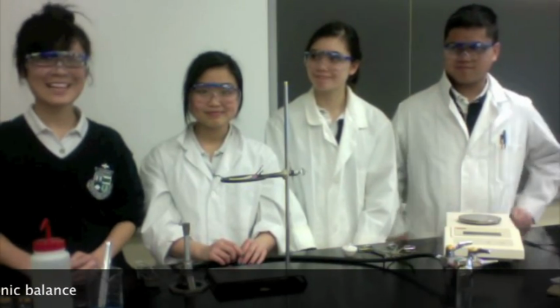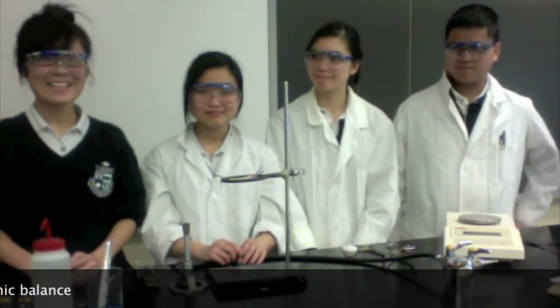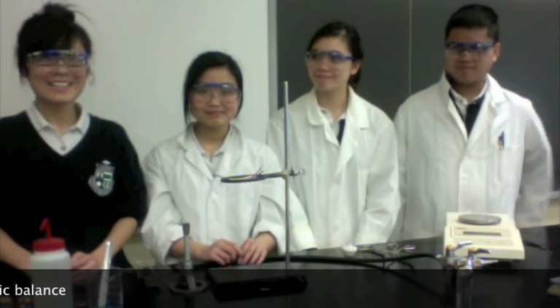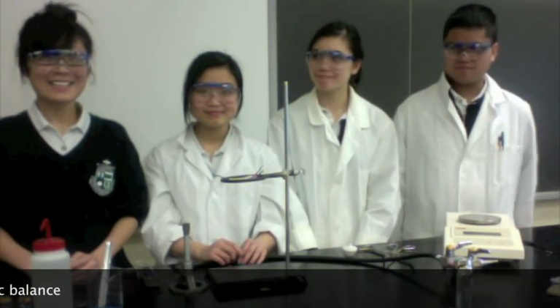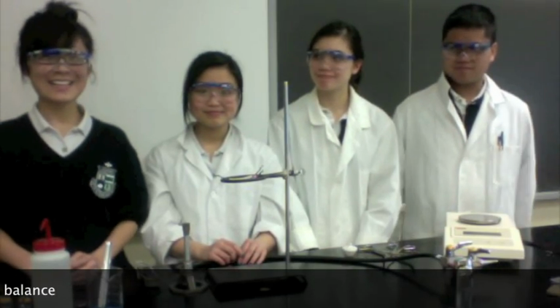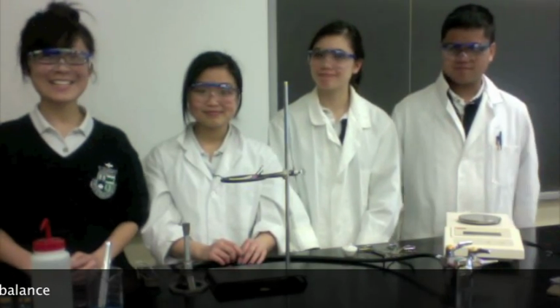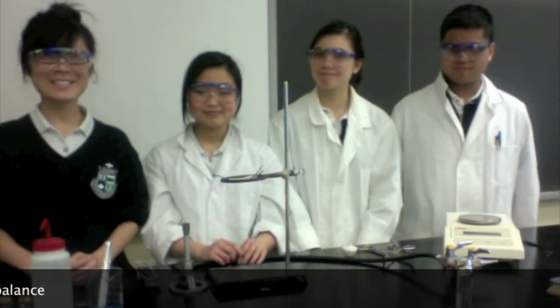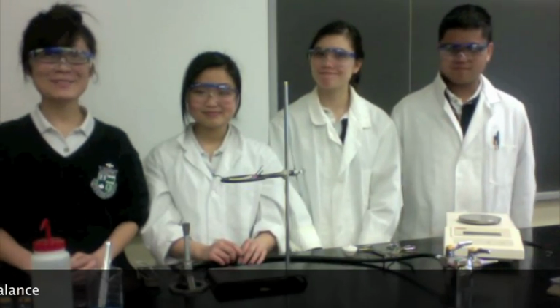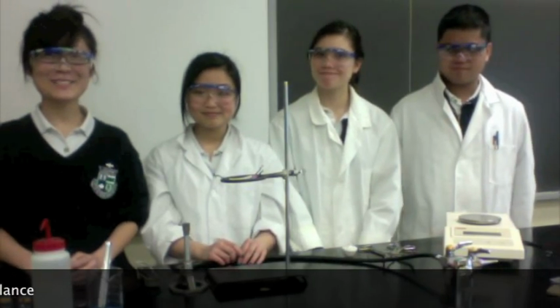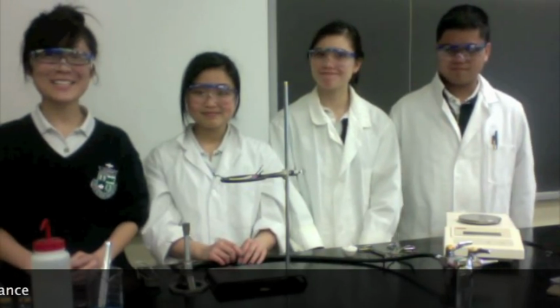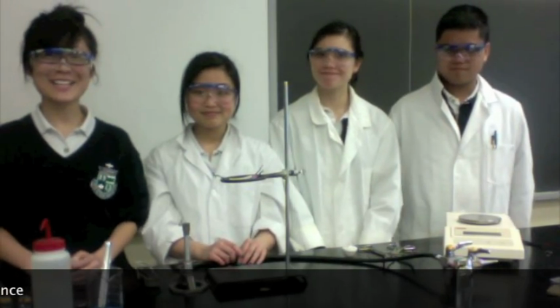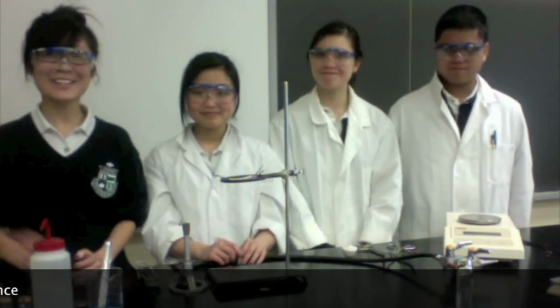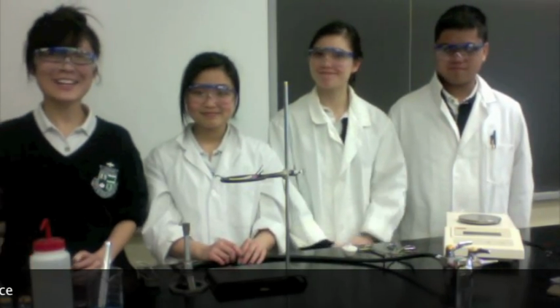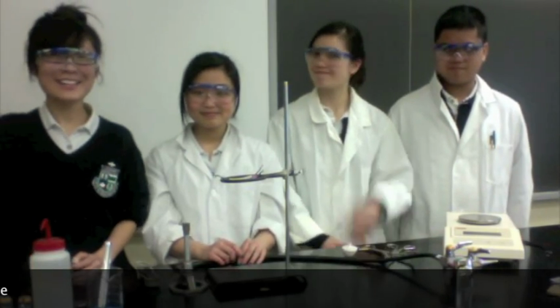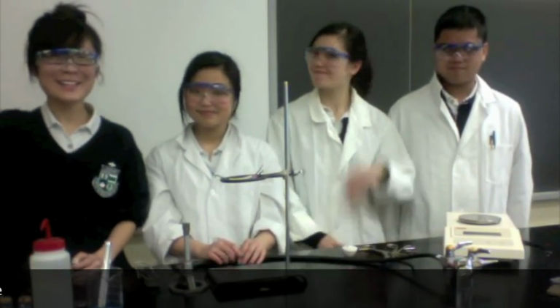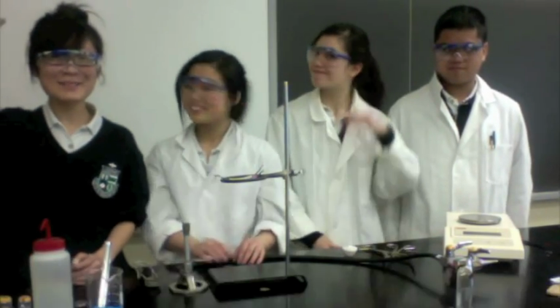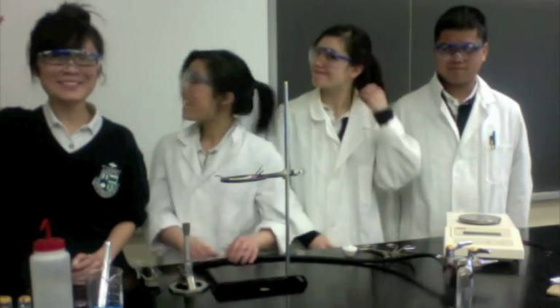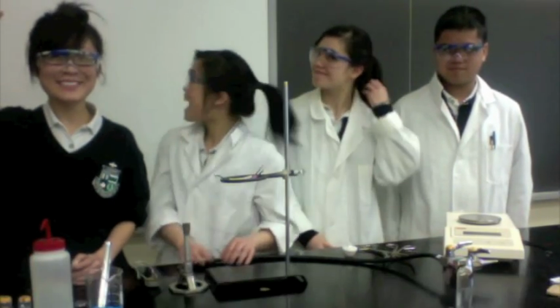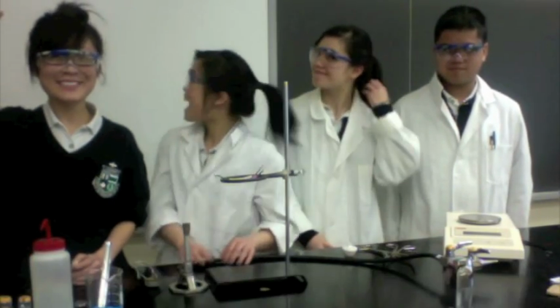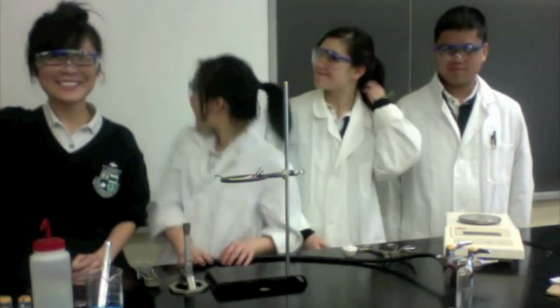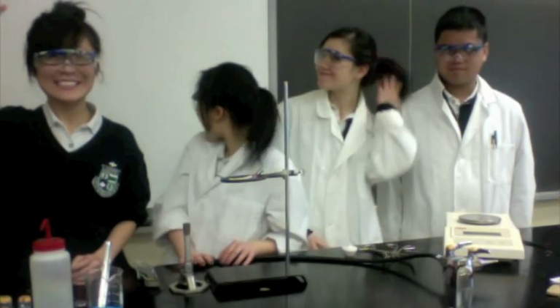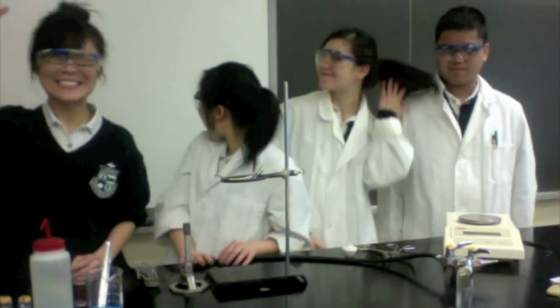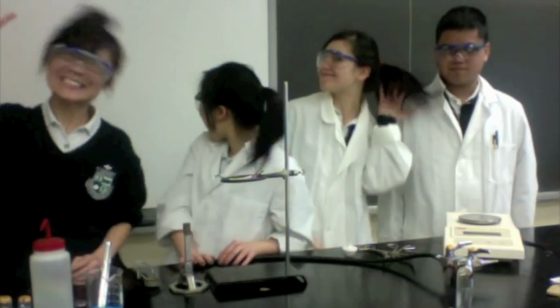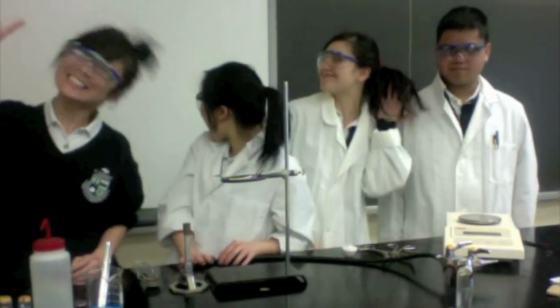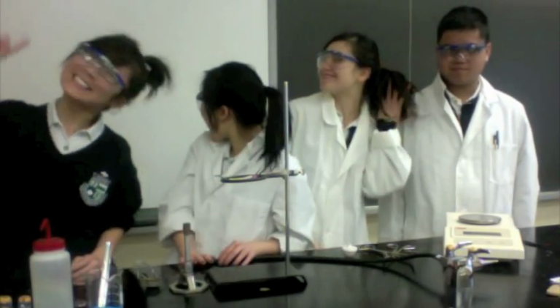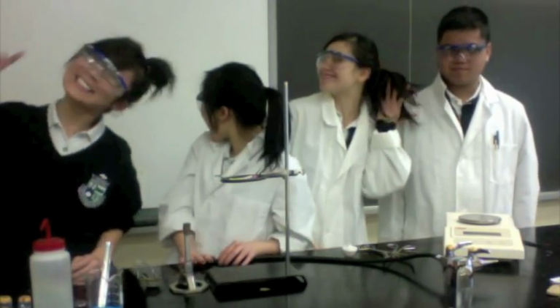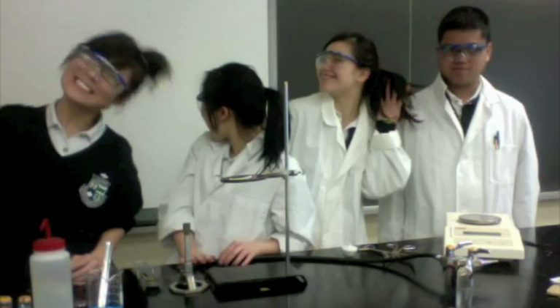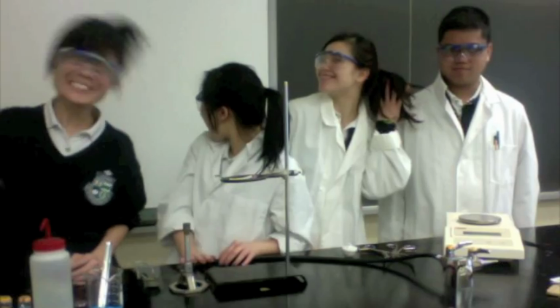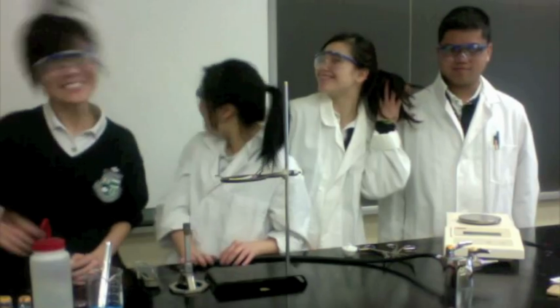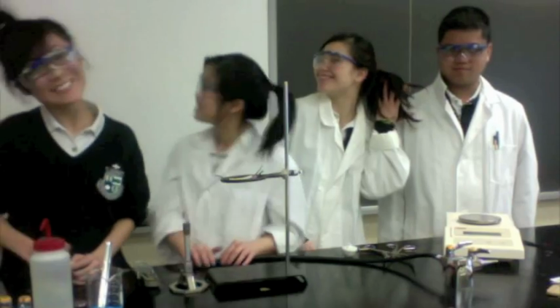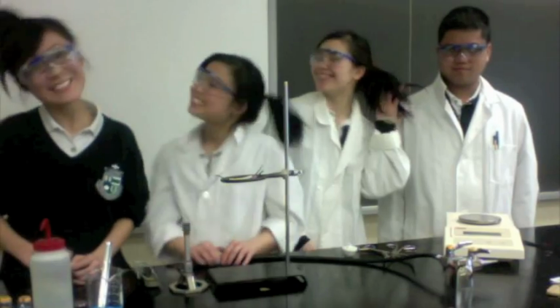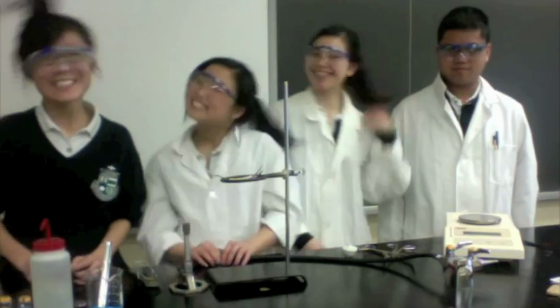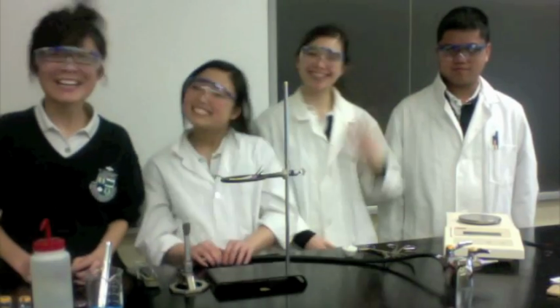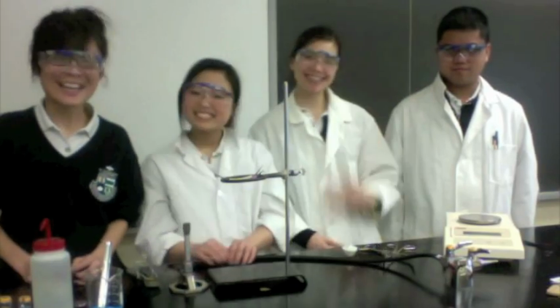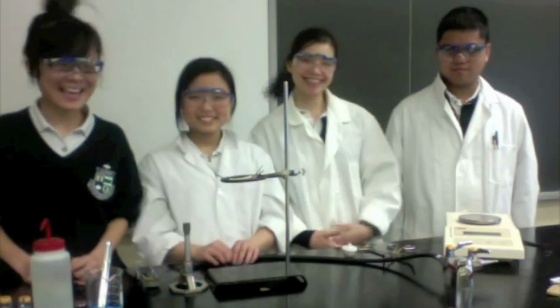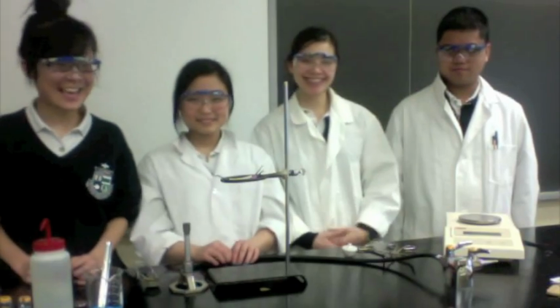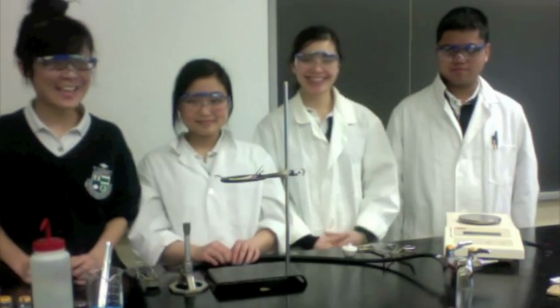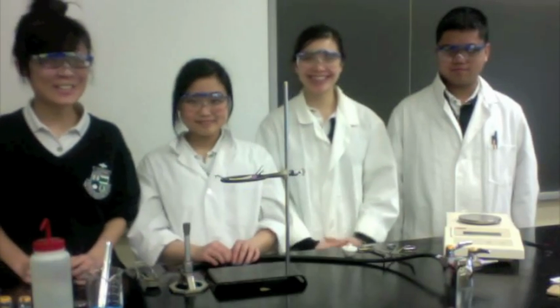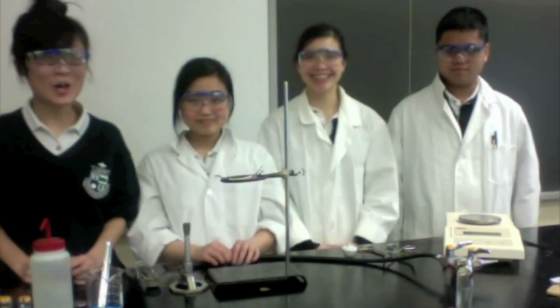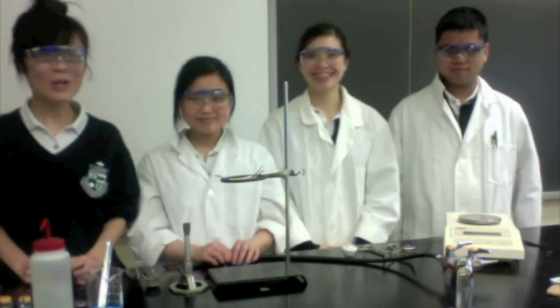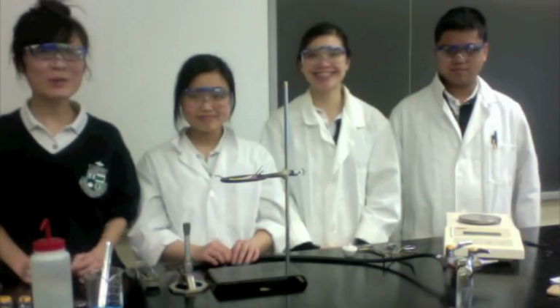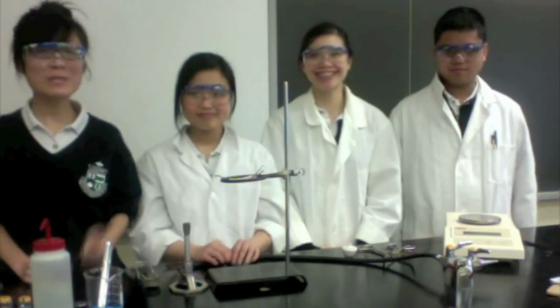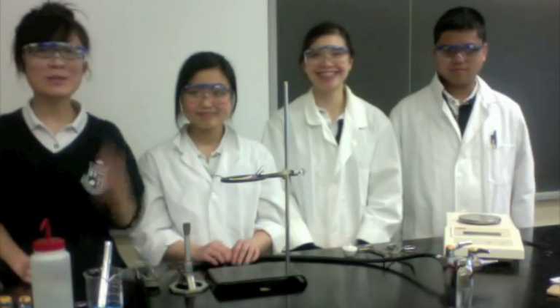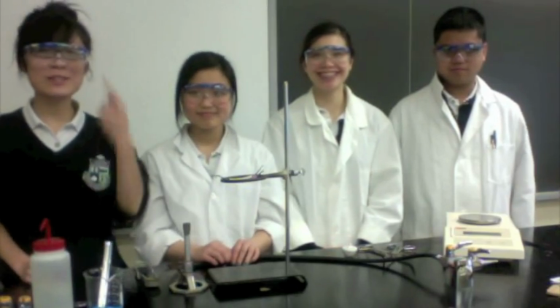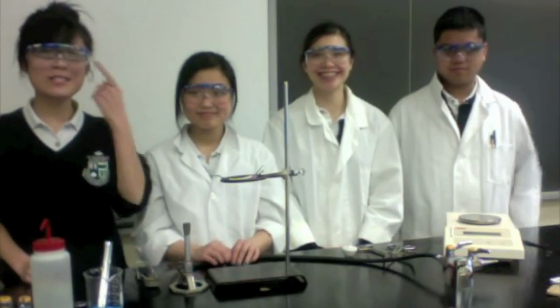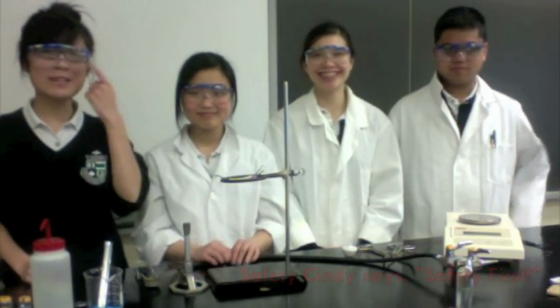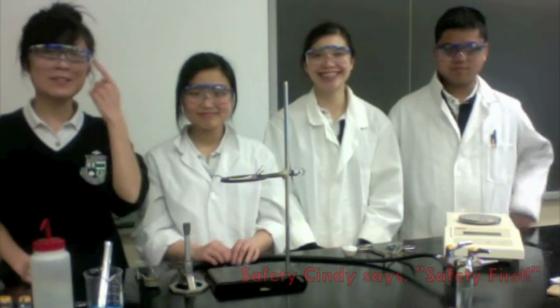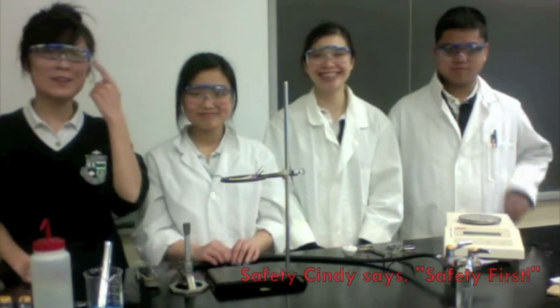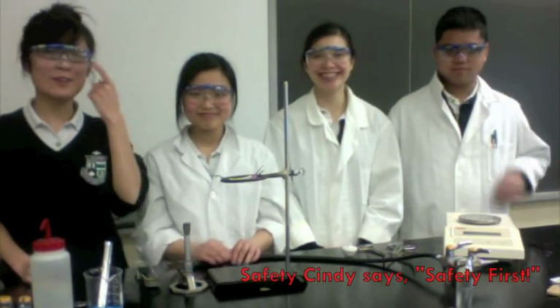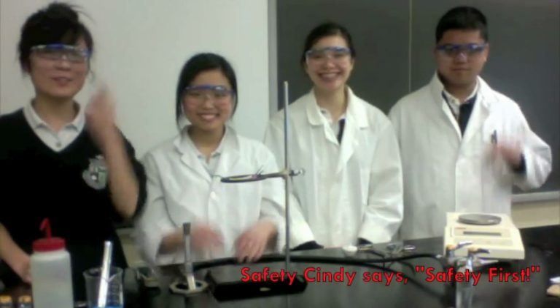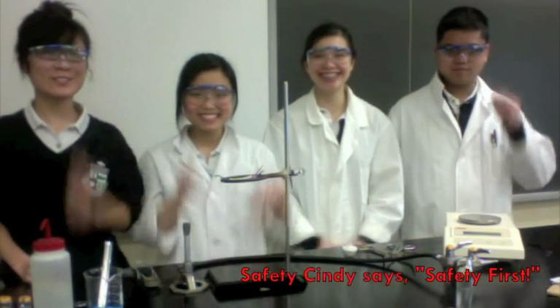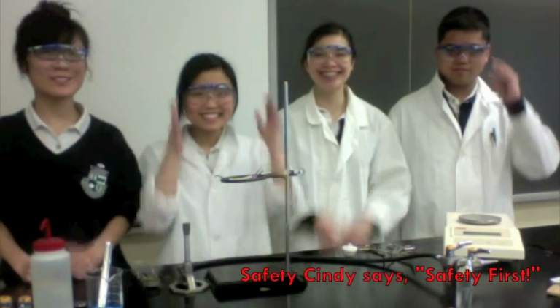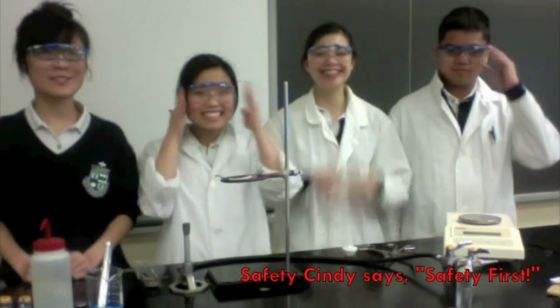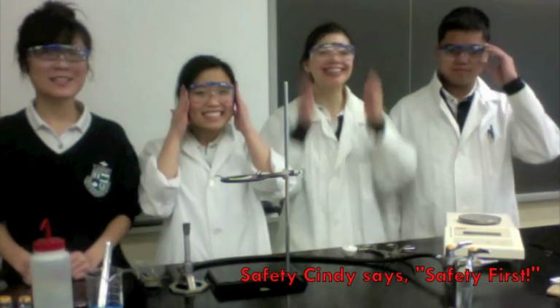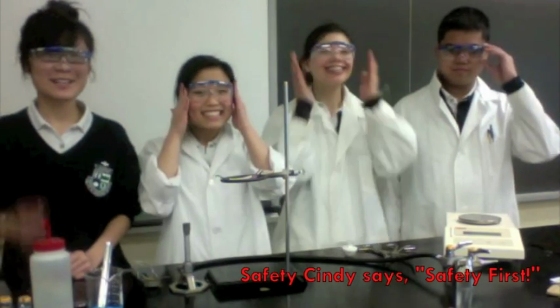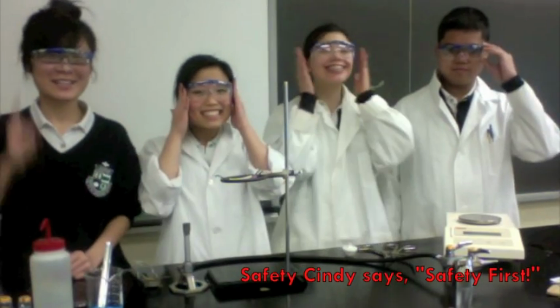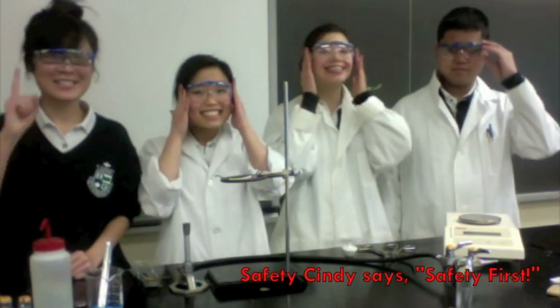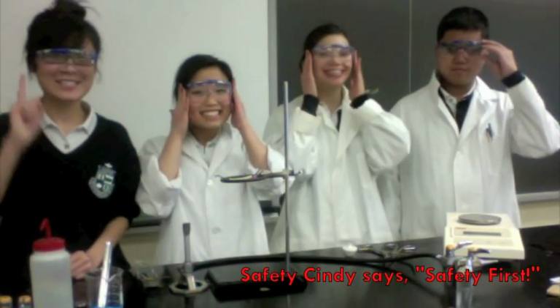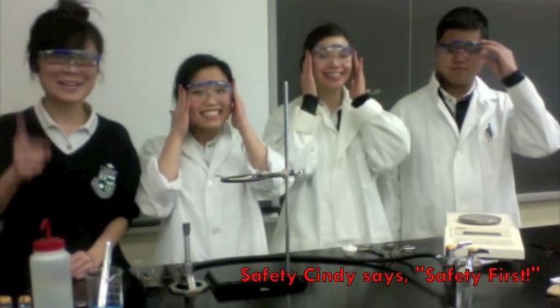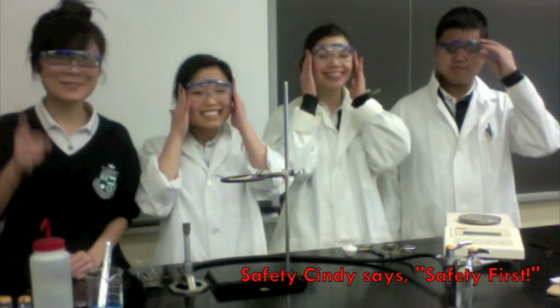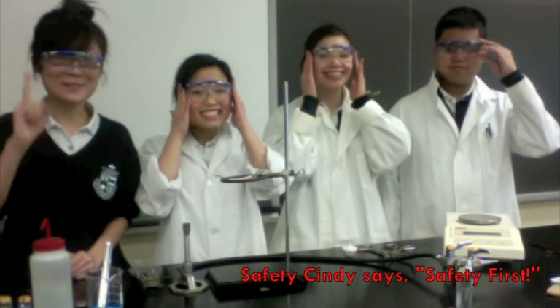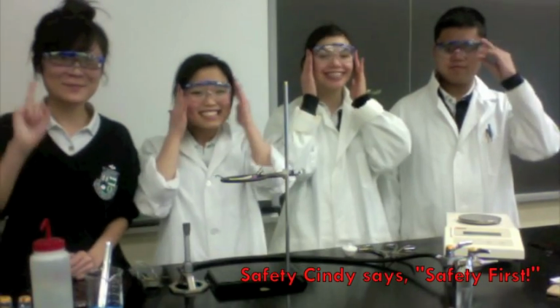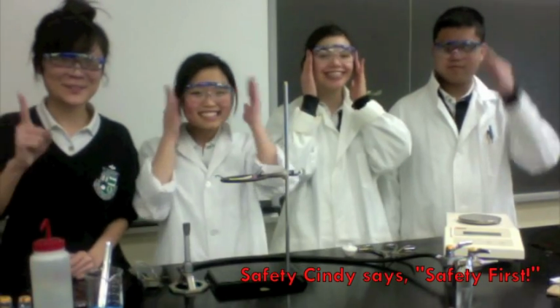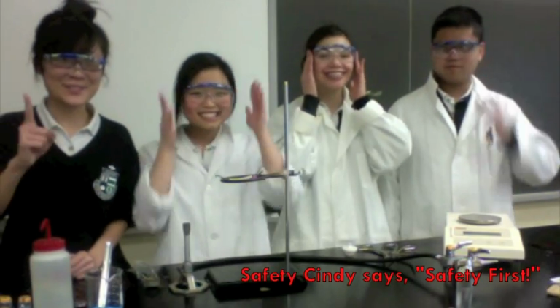Ladies, remember to tie your hair up. And always wear safety goggles, because safety first.